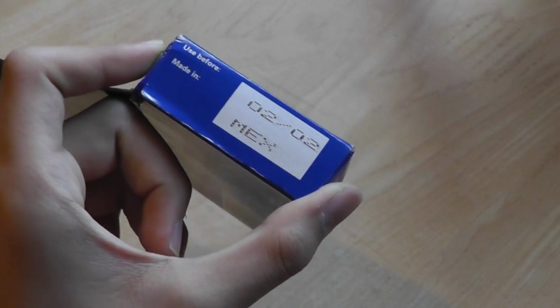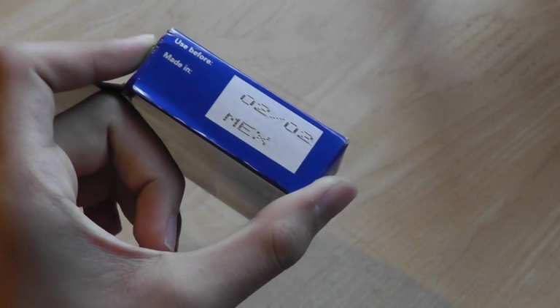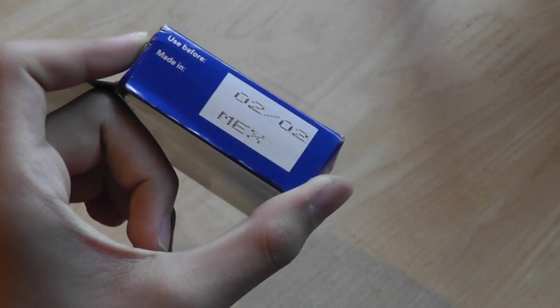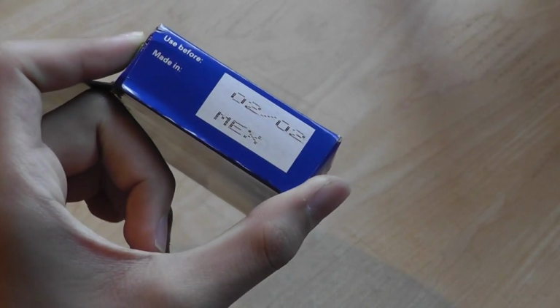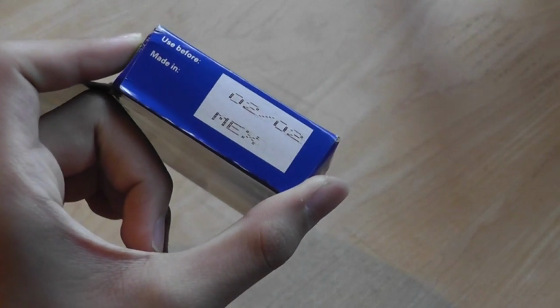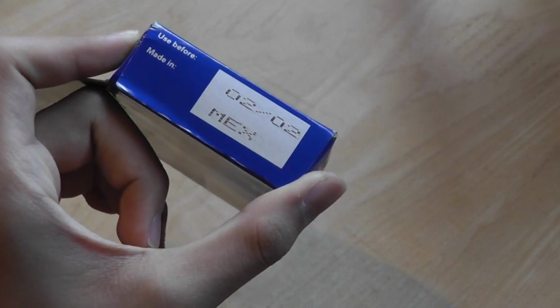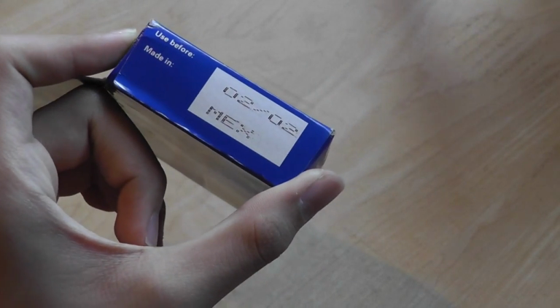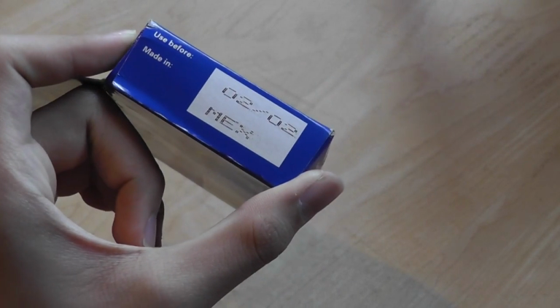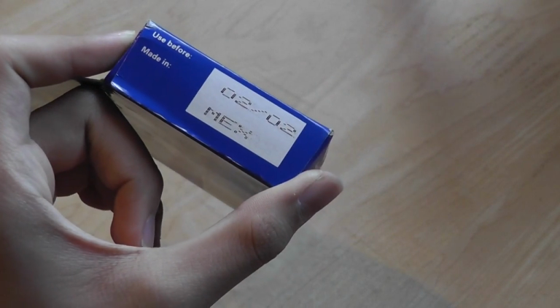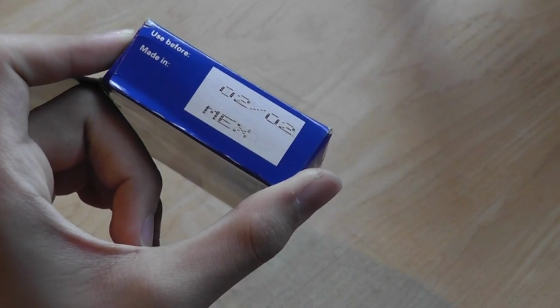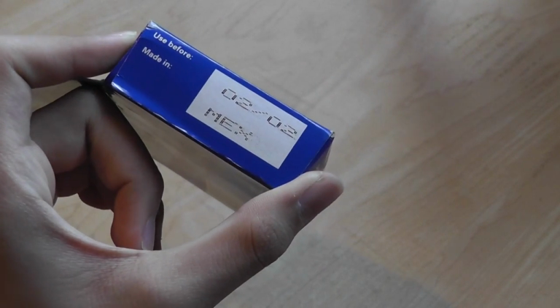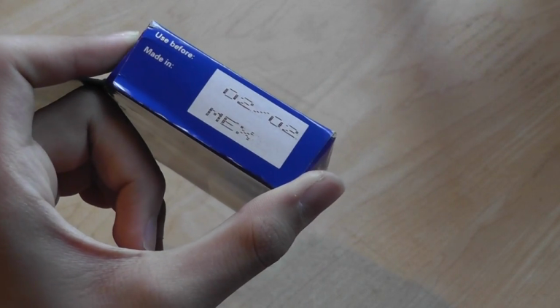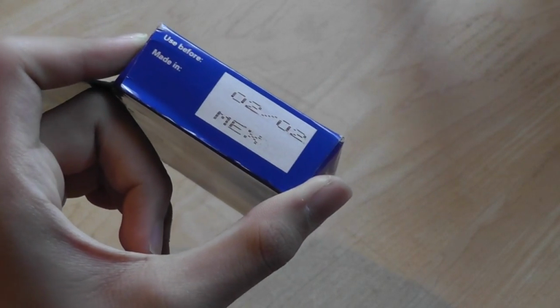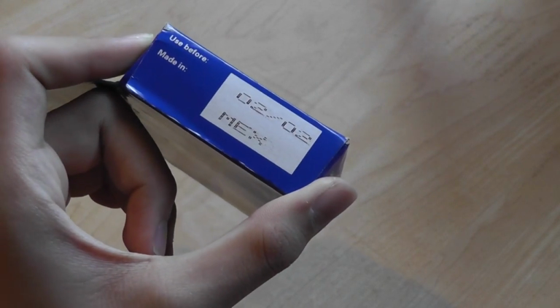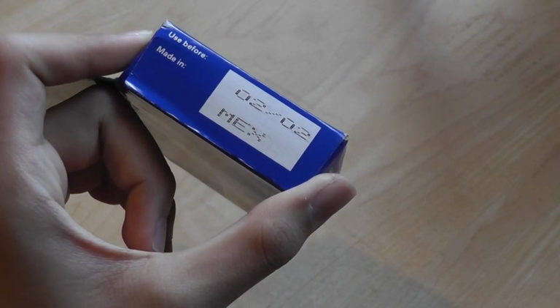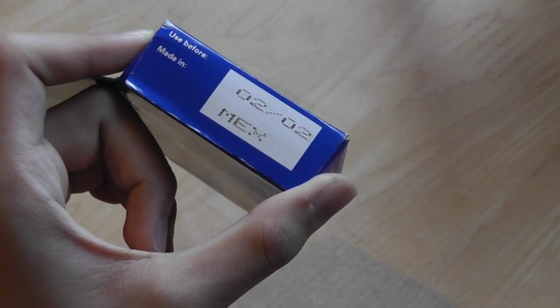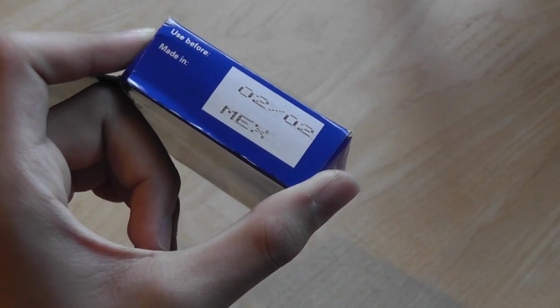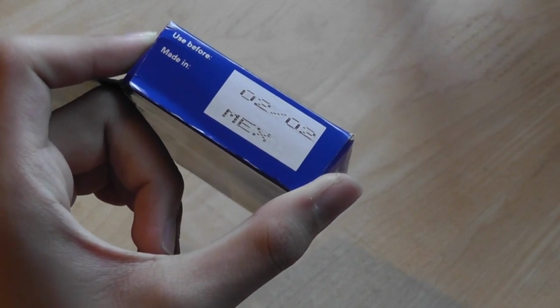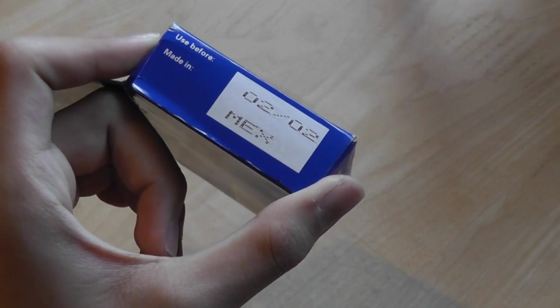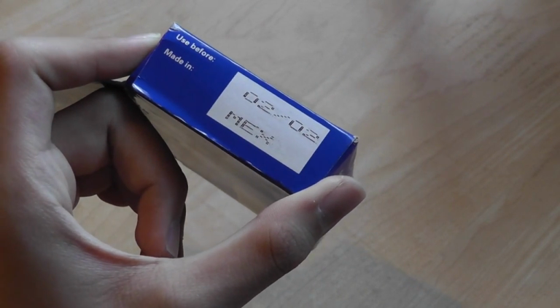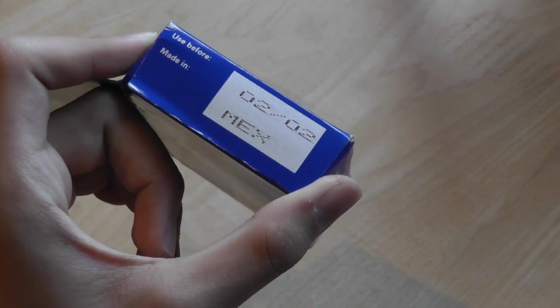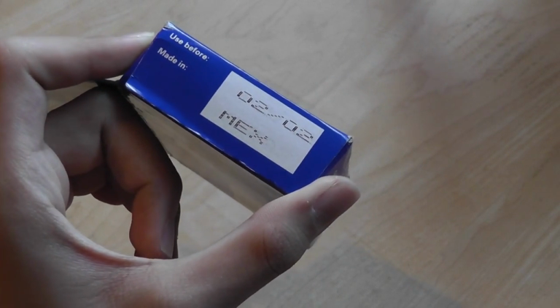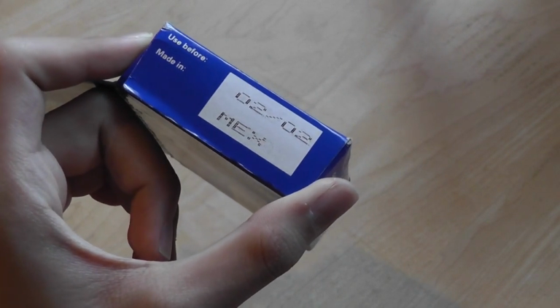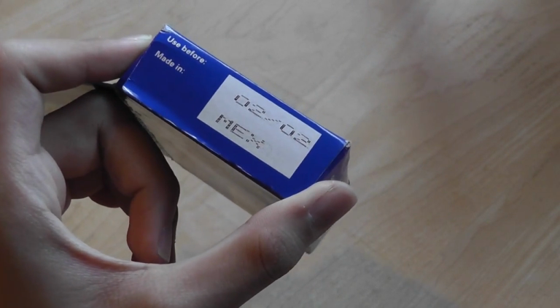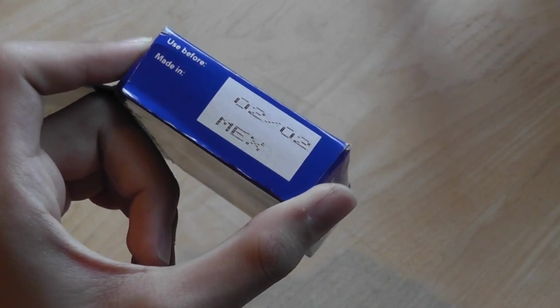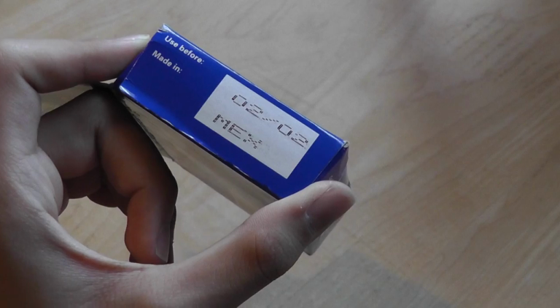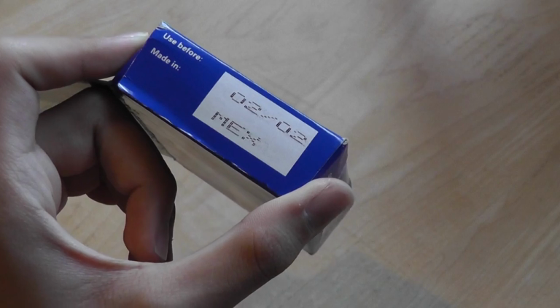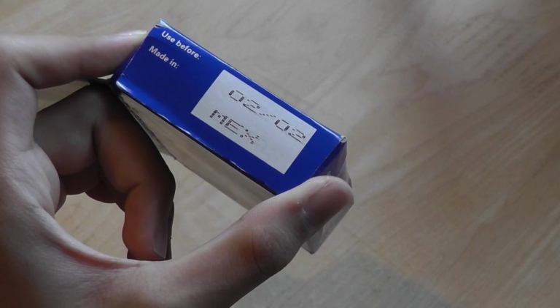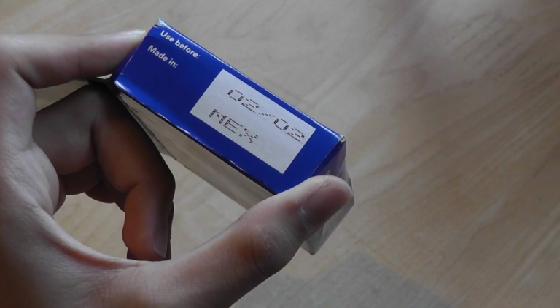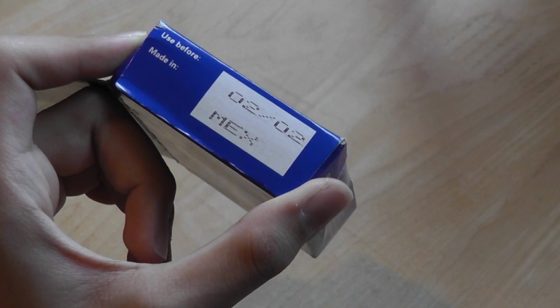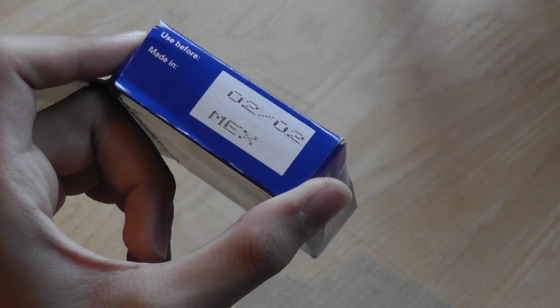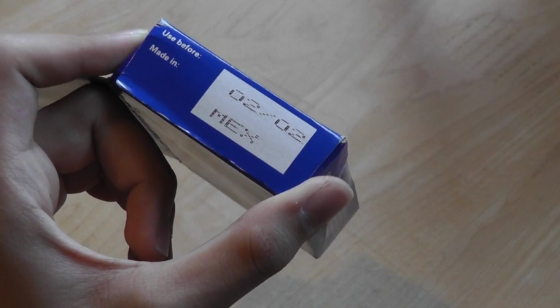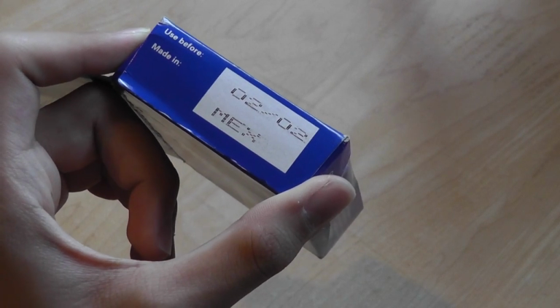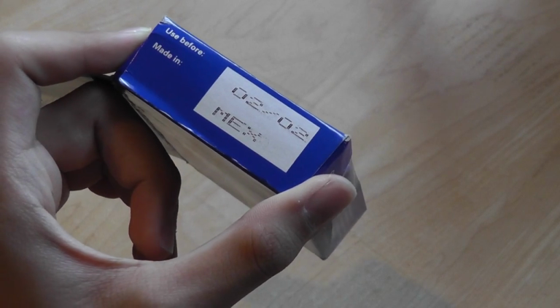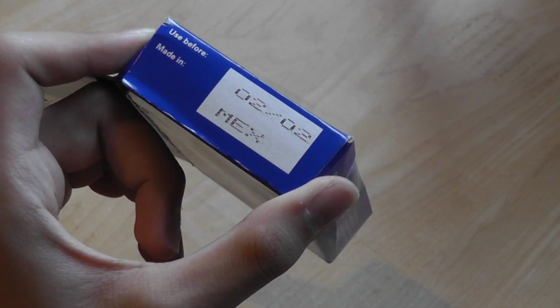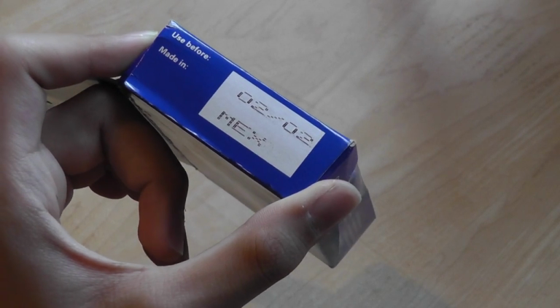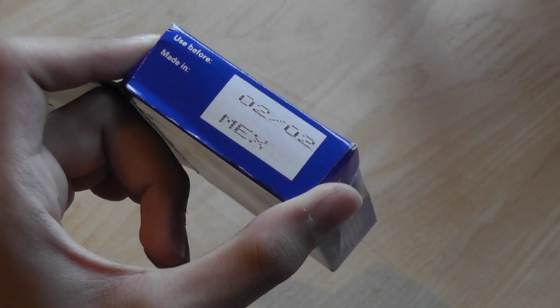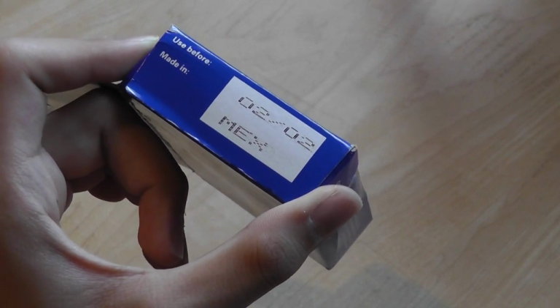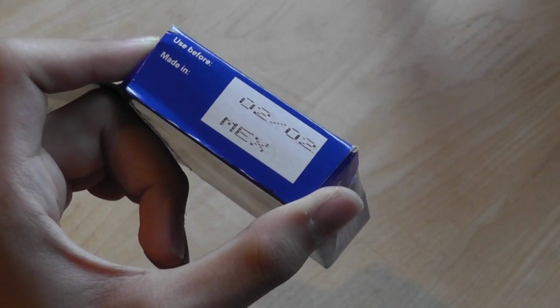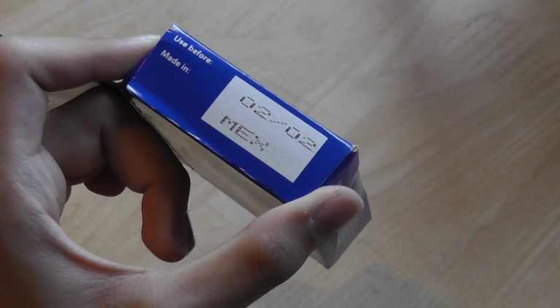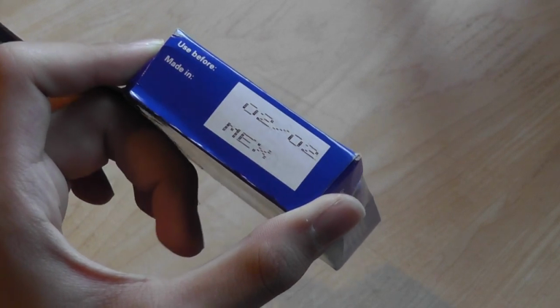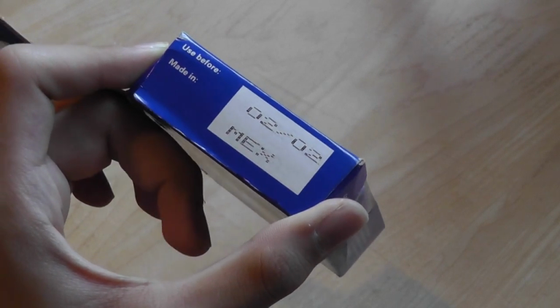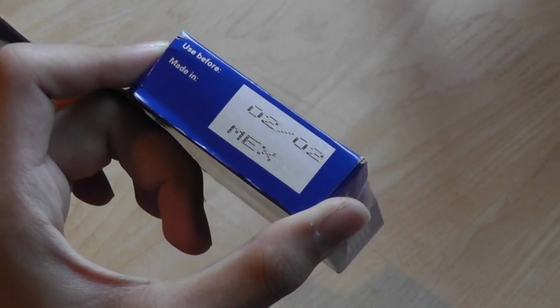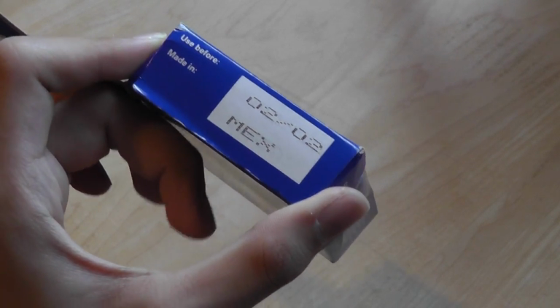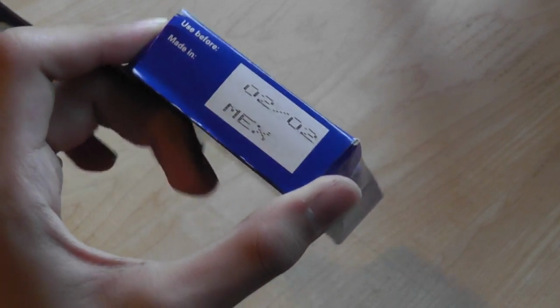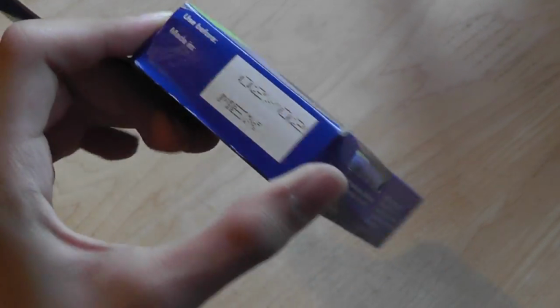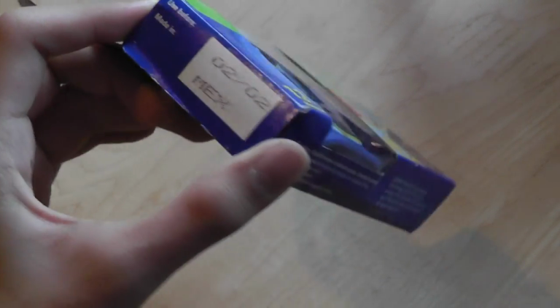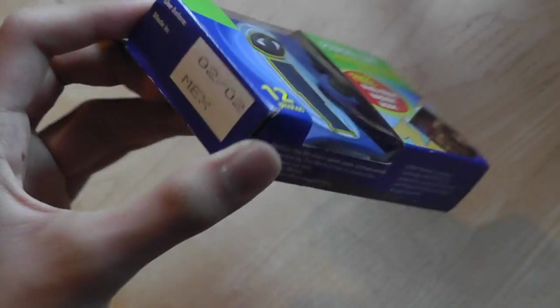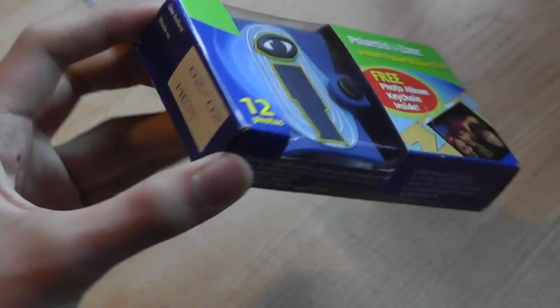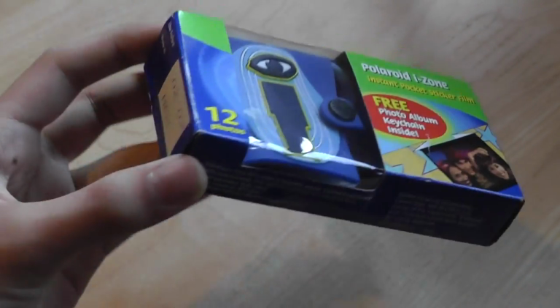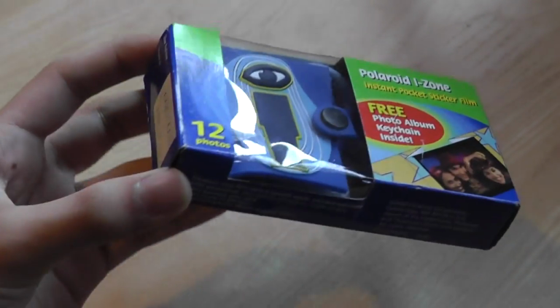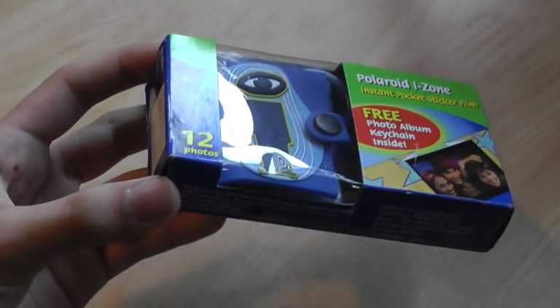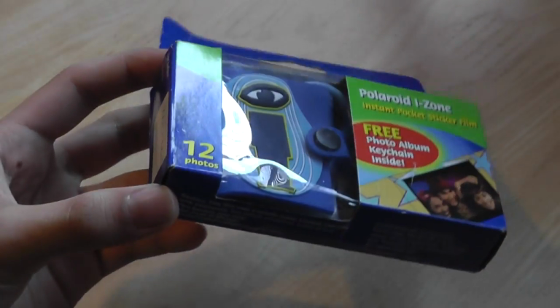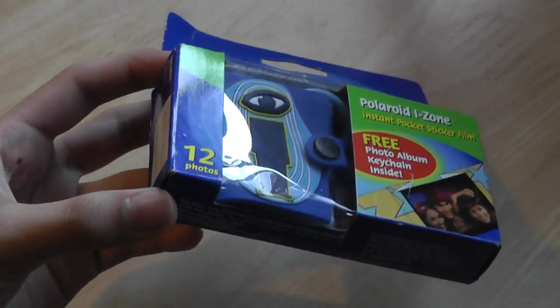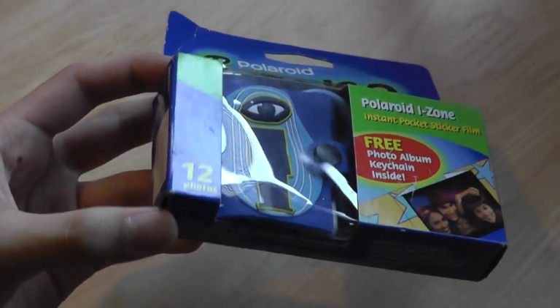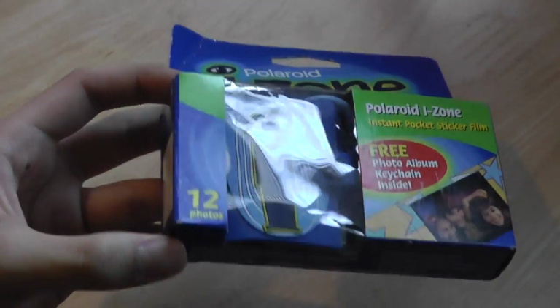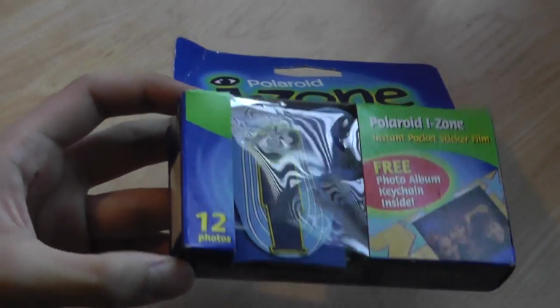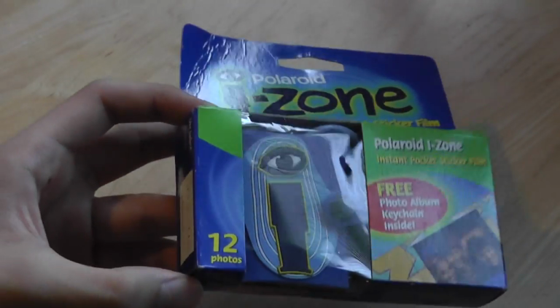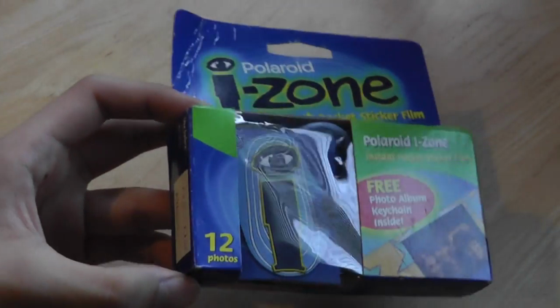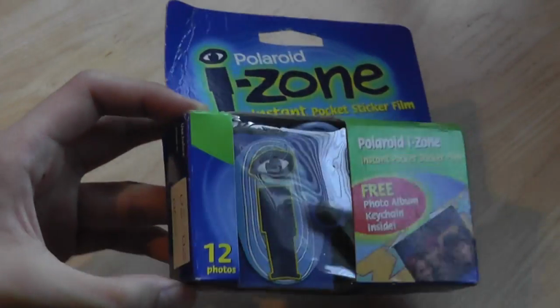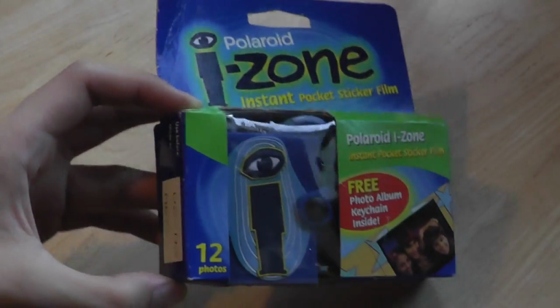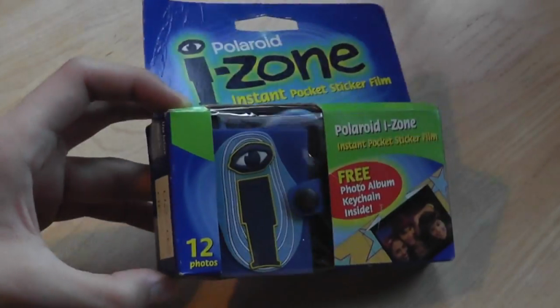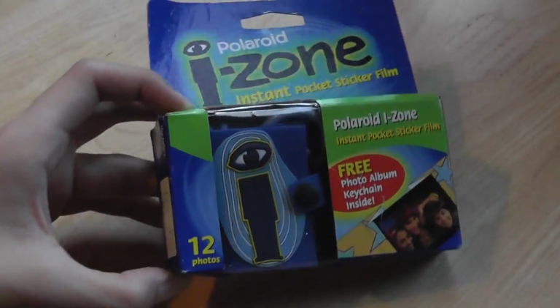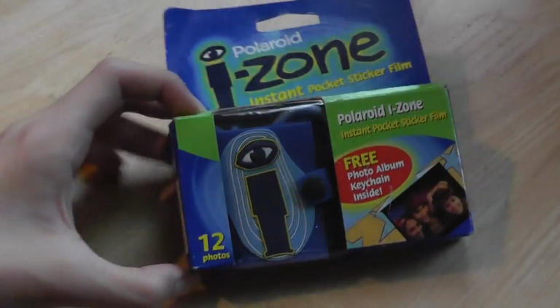It says it expired in February of 2002, made in Mexico. So this is a very old film.